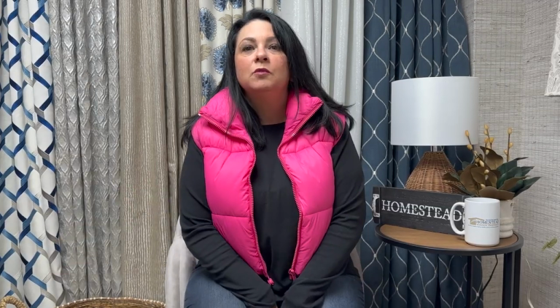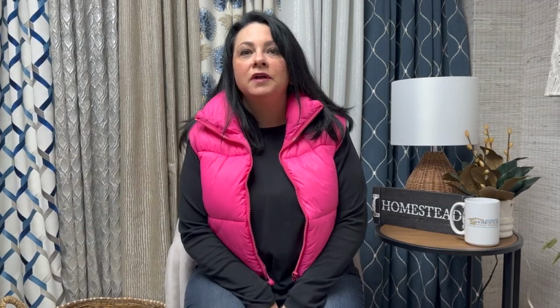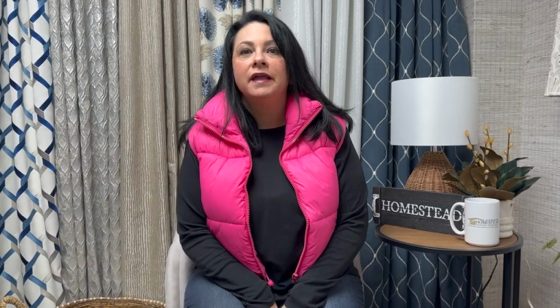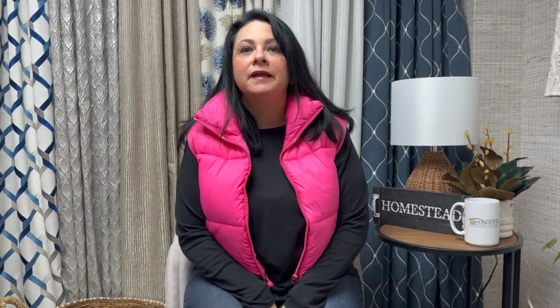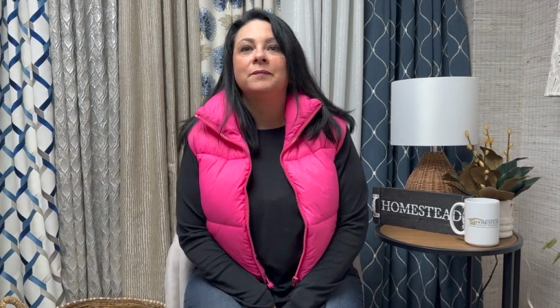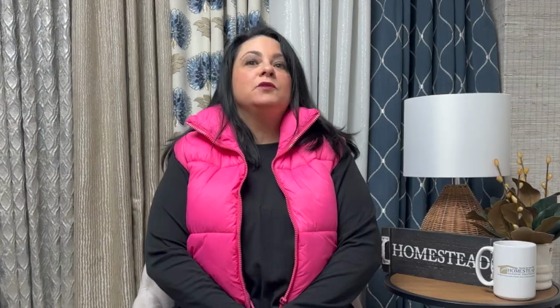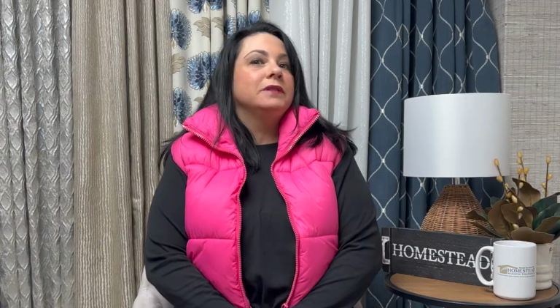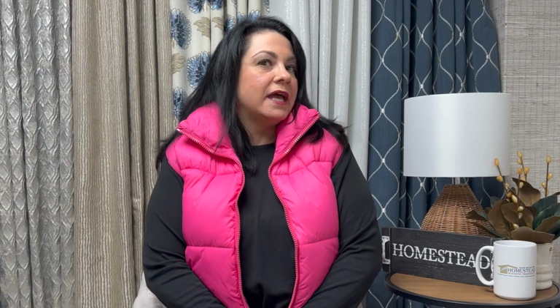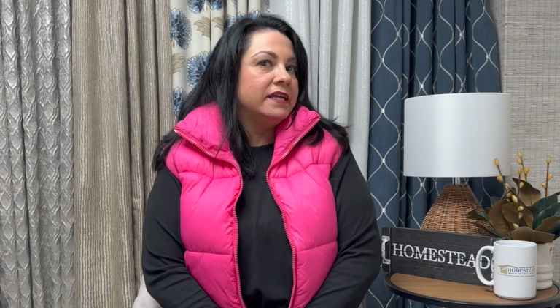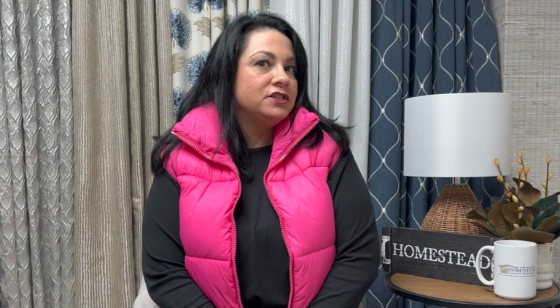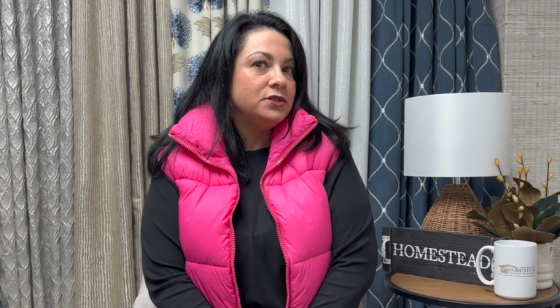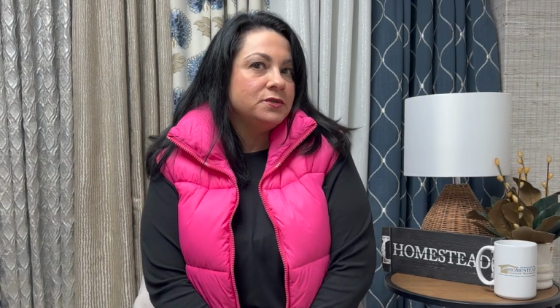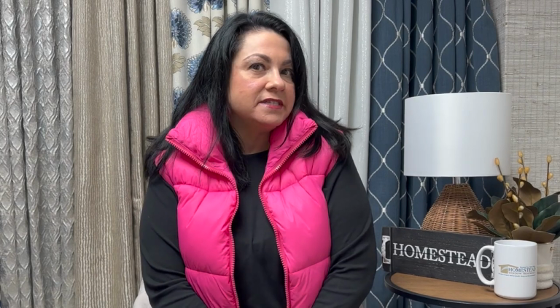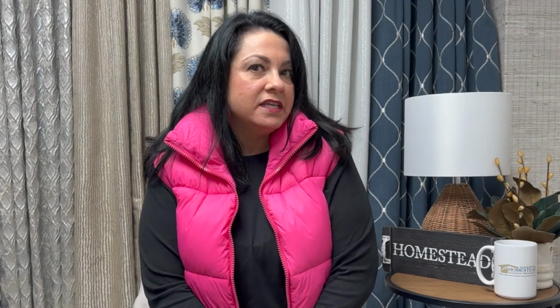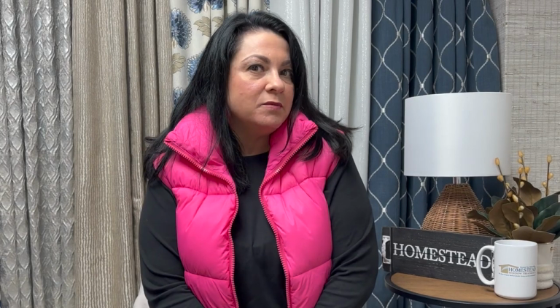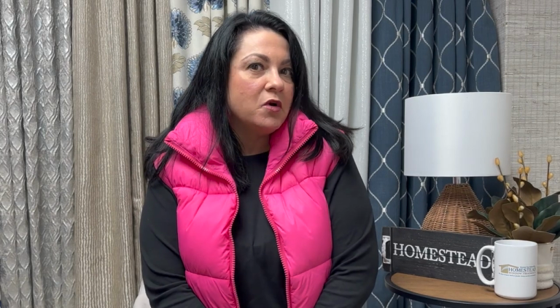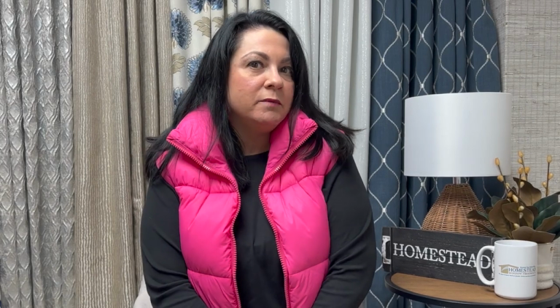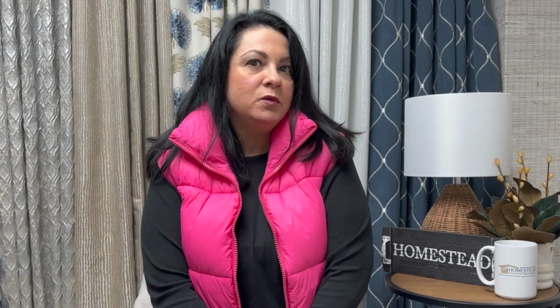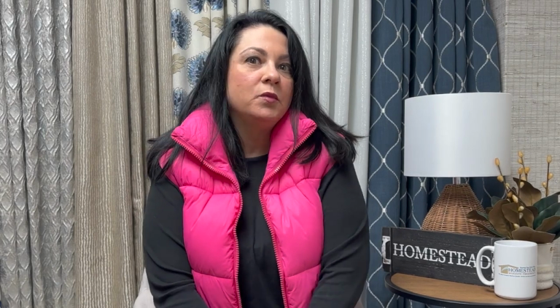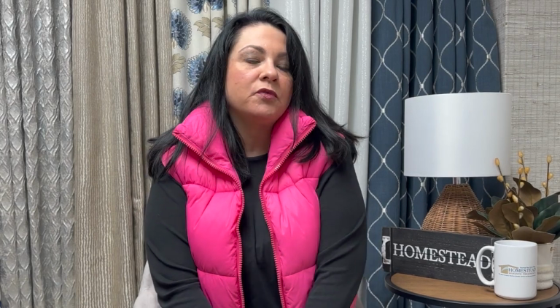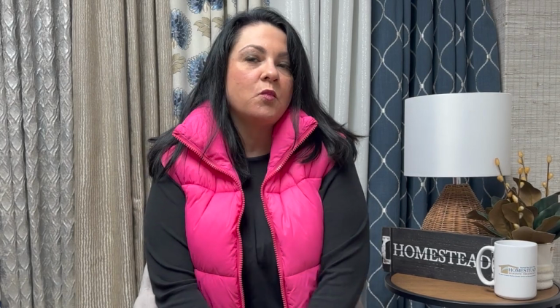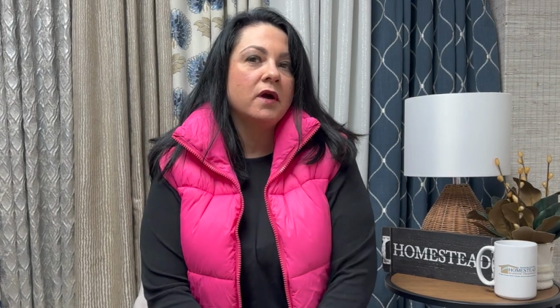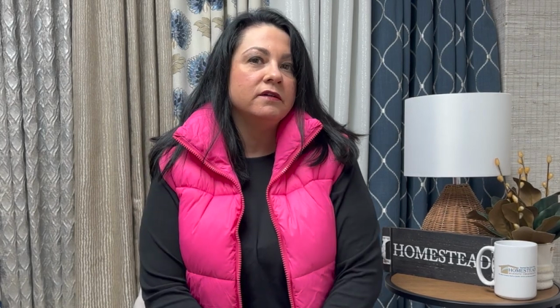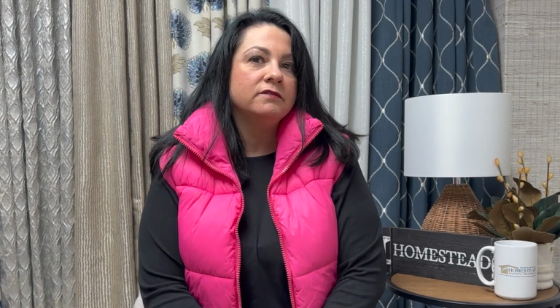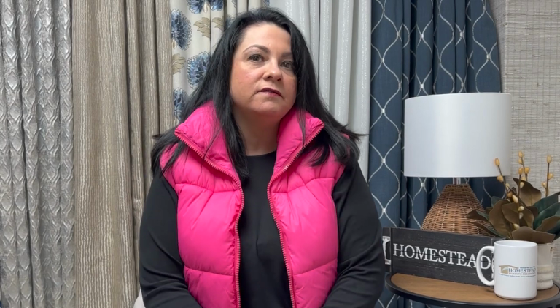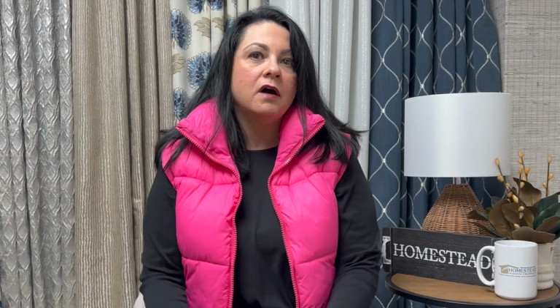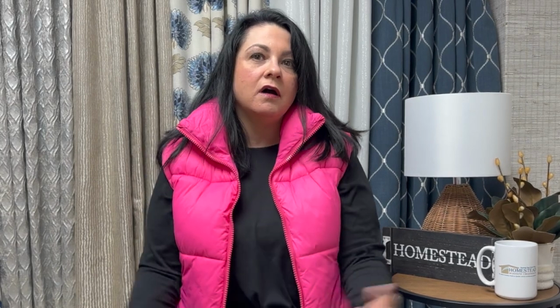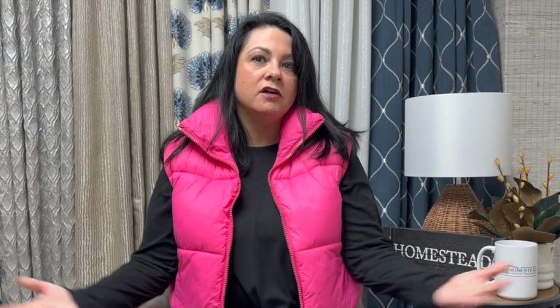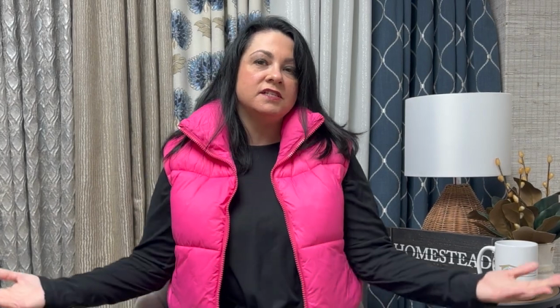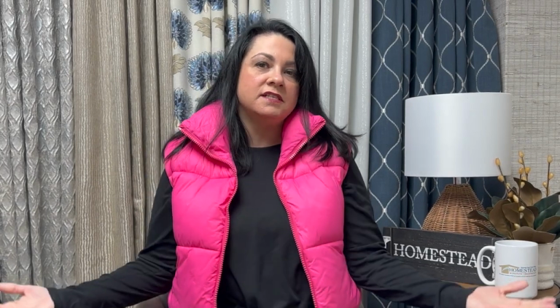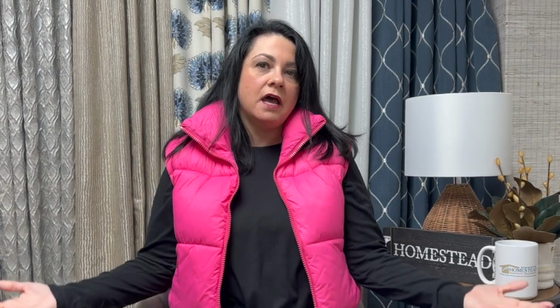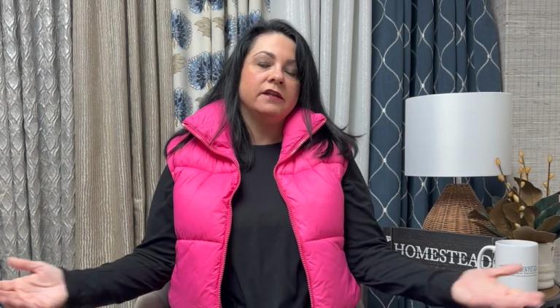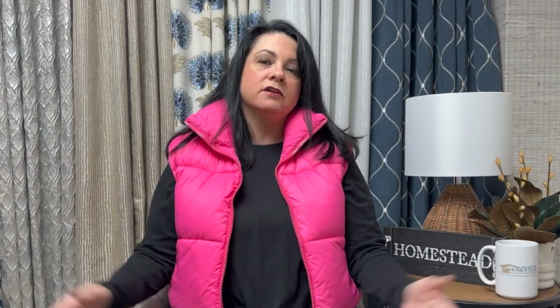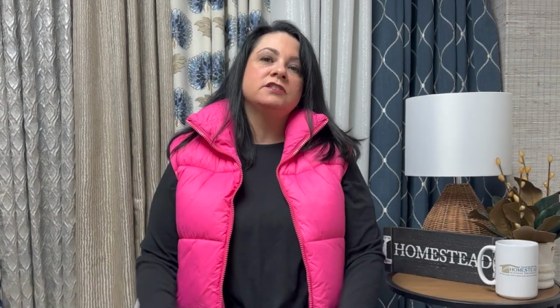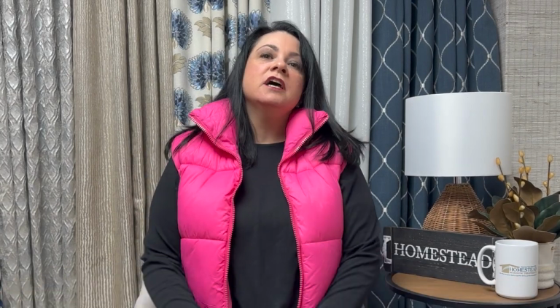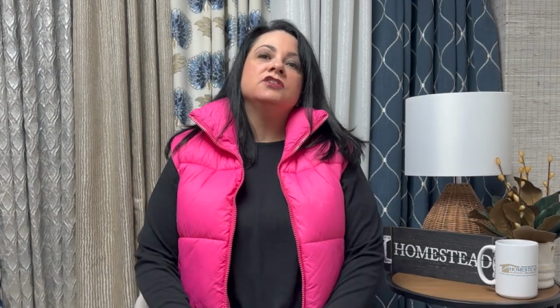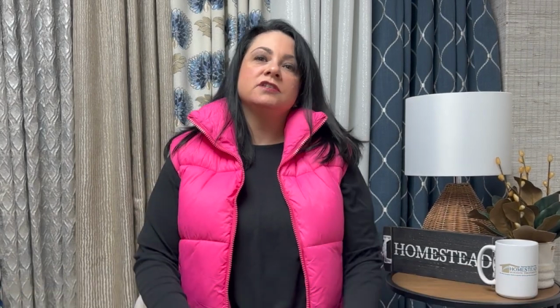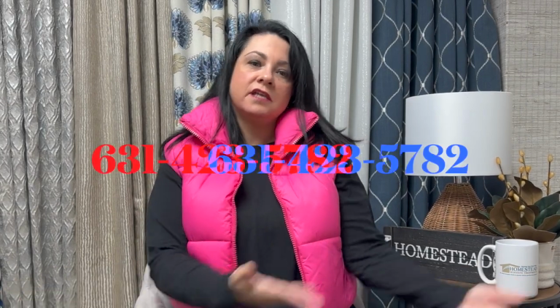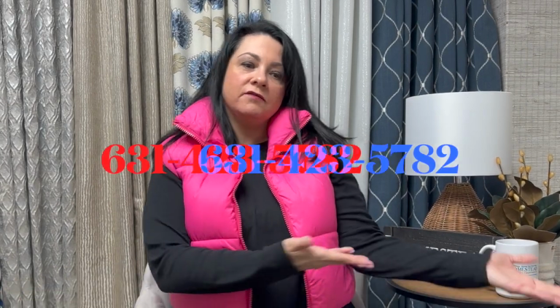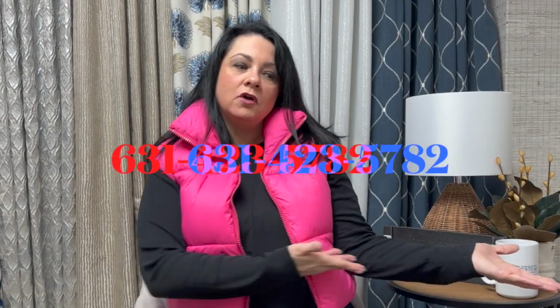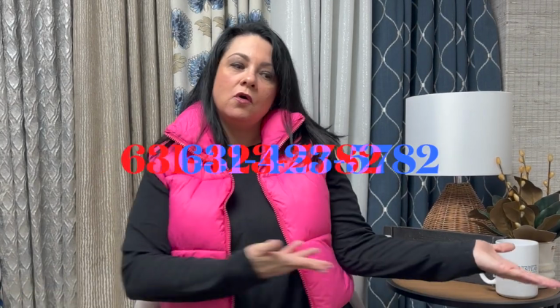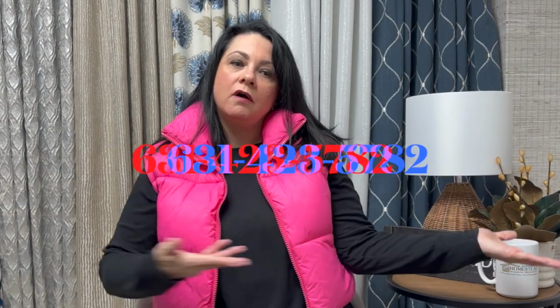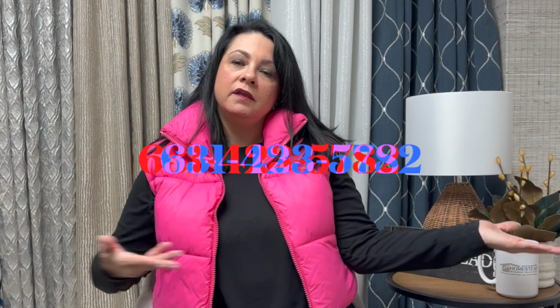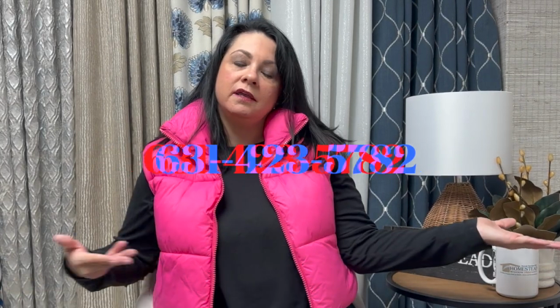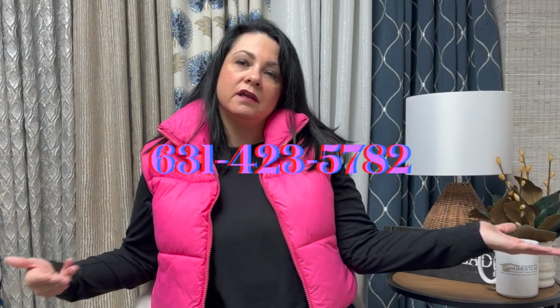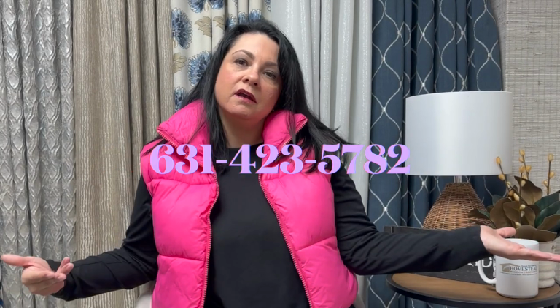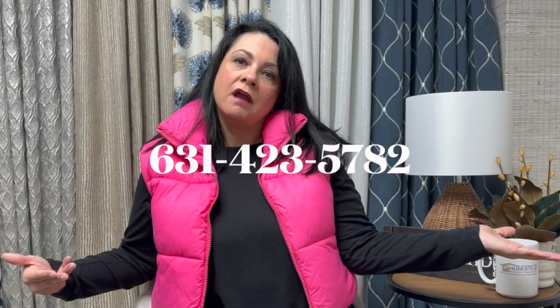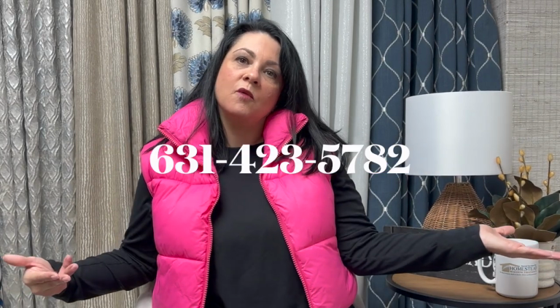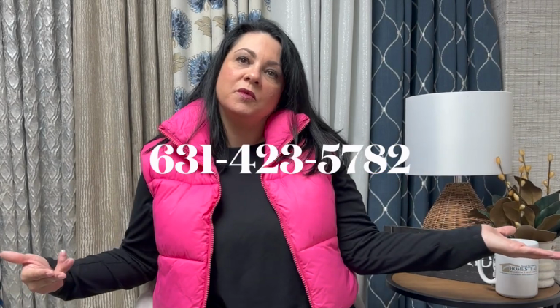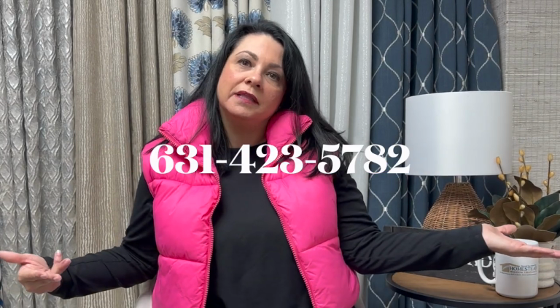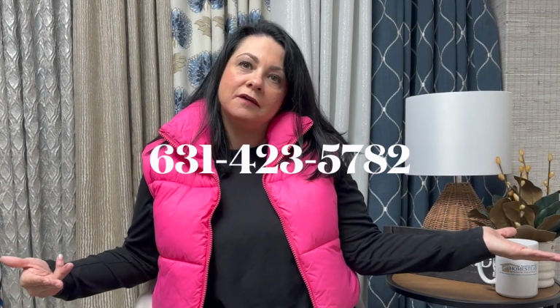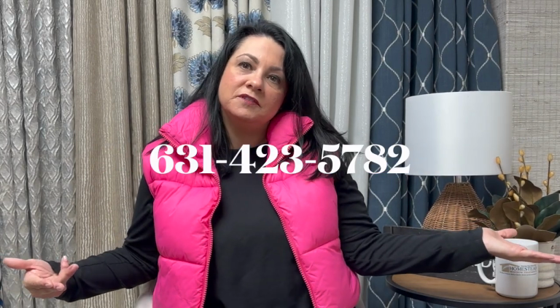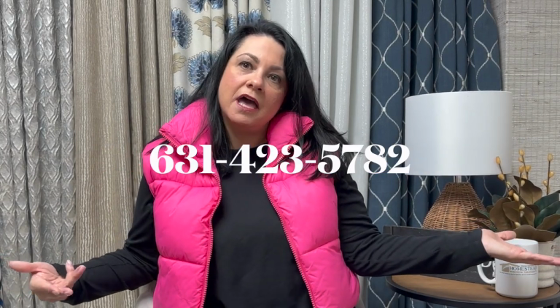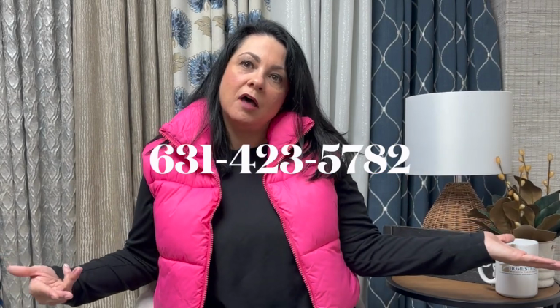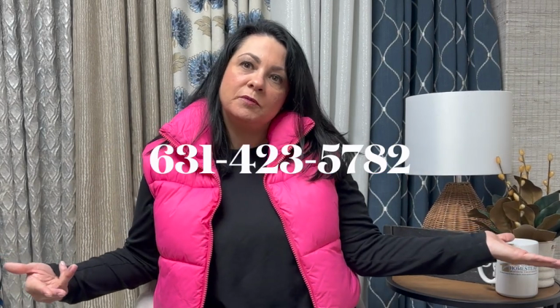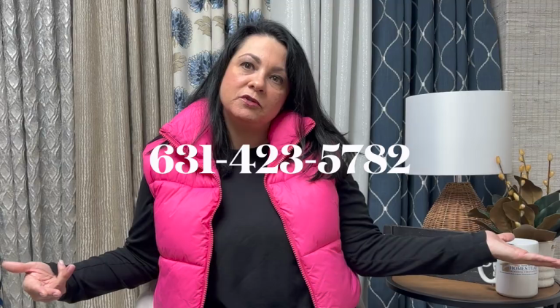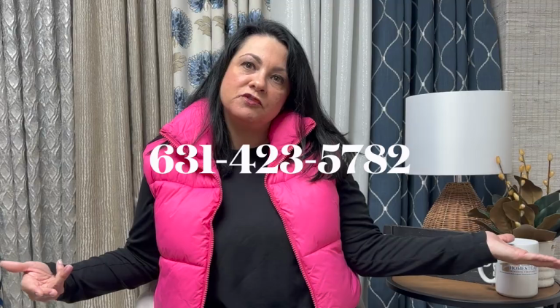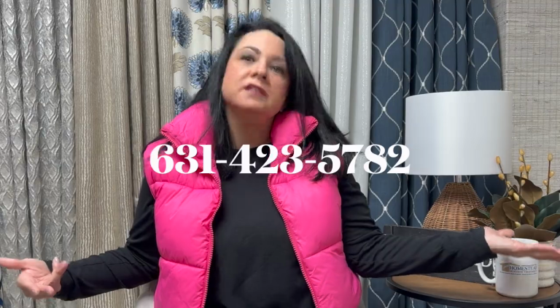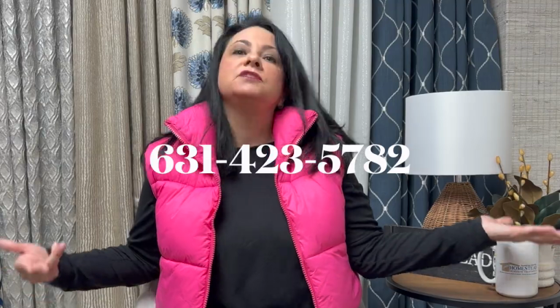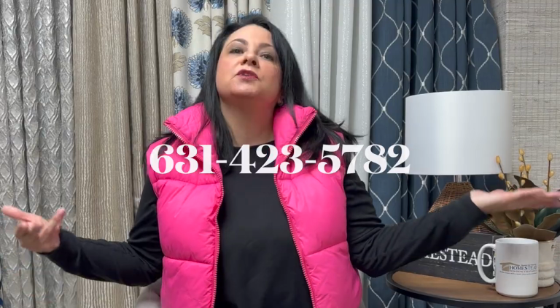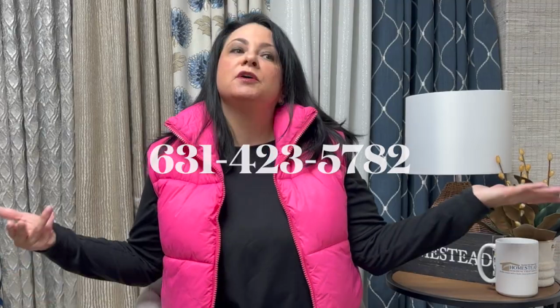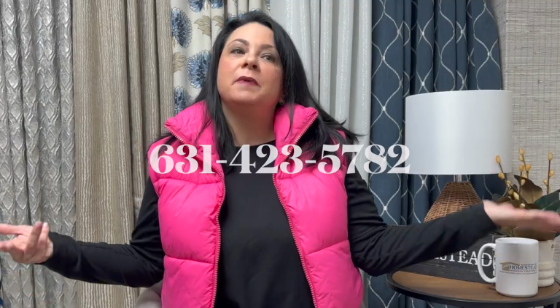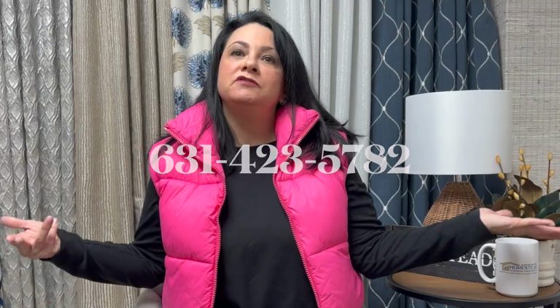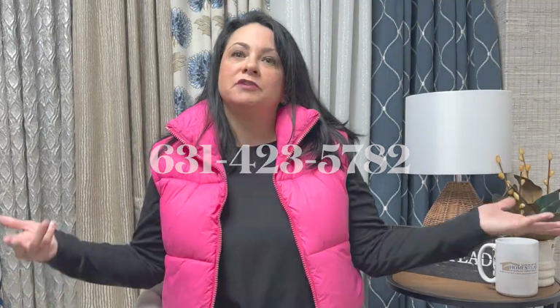If you'd like to set an appointment with one of our designers, just give us a call and we'd love to help you dress your bedroom.